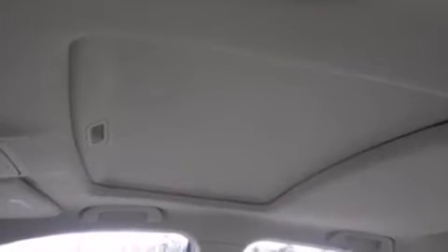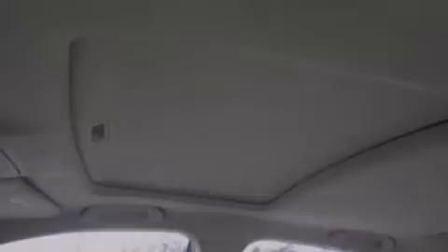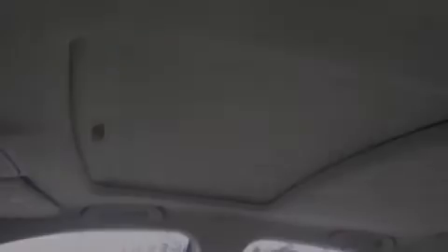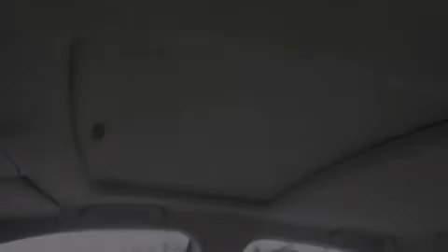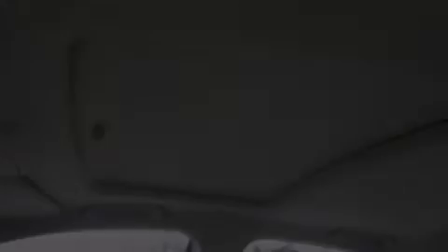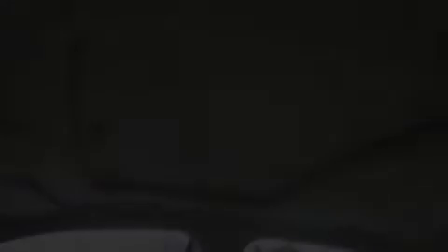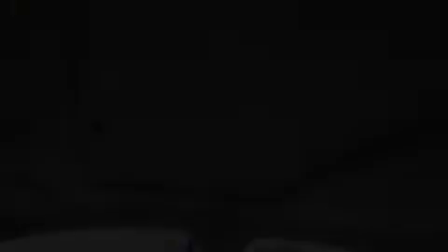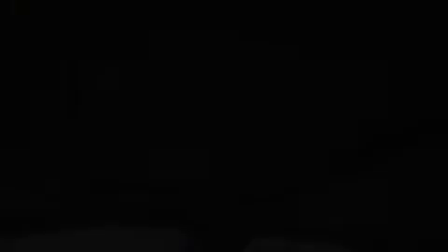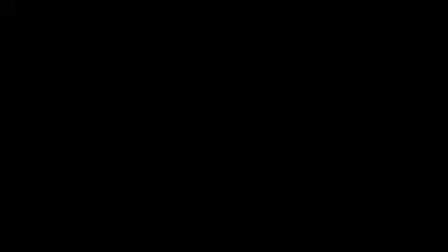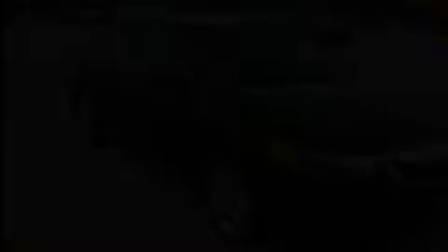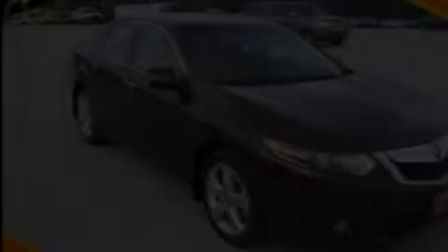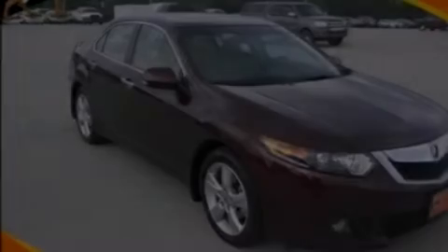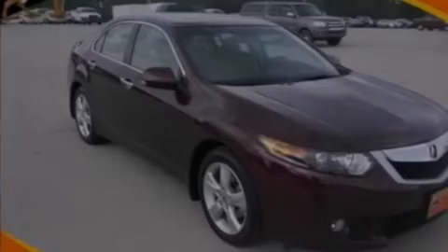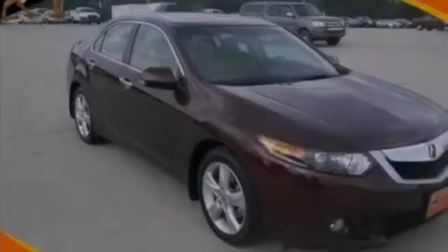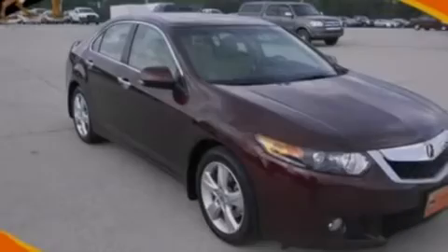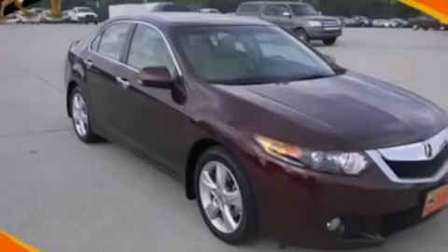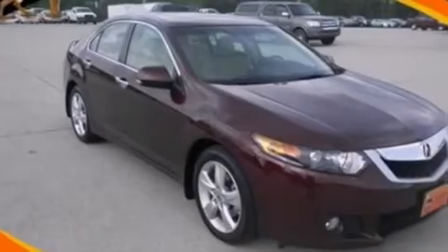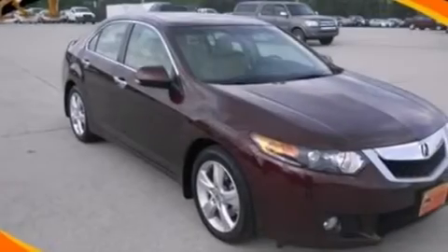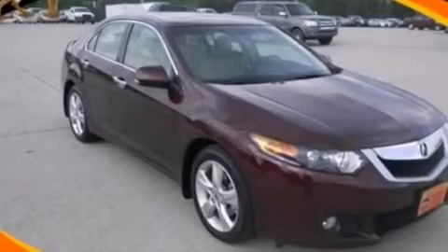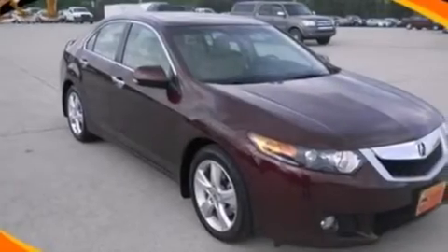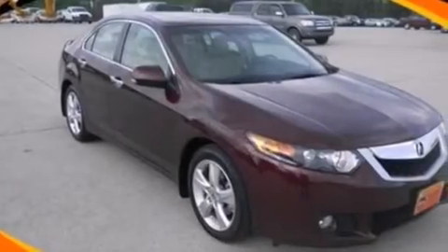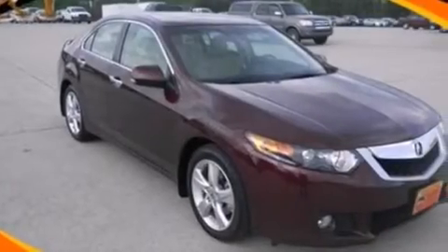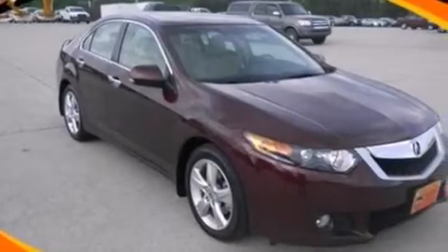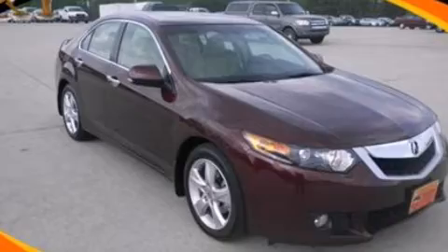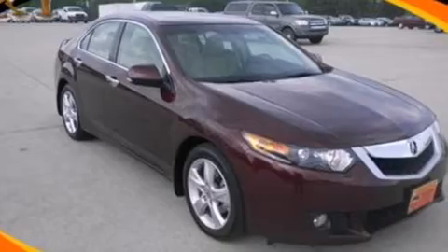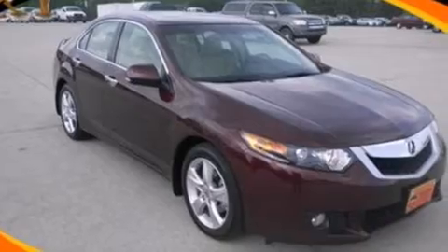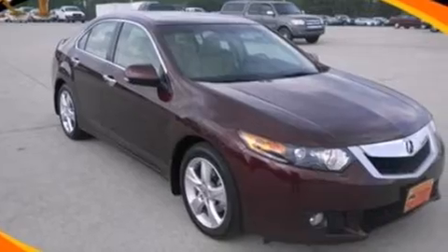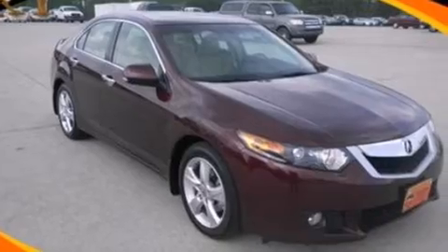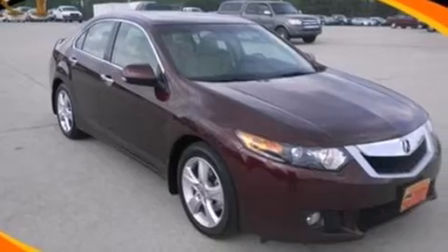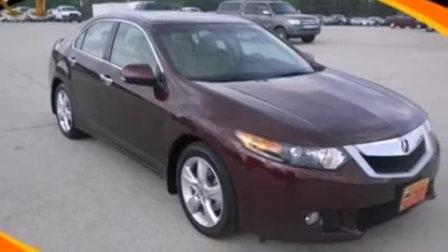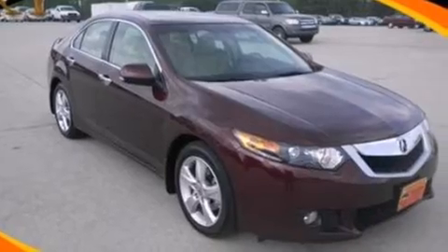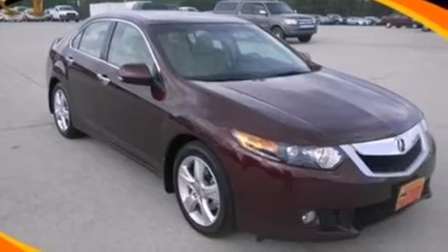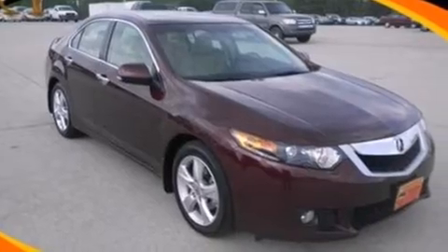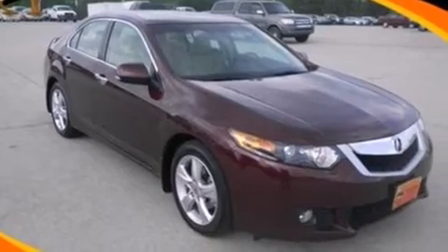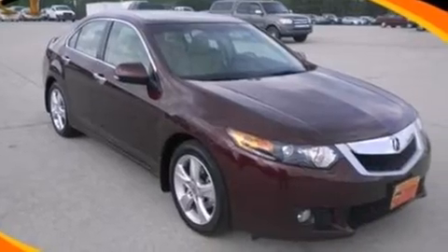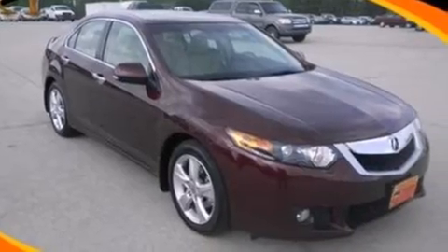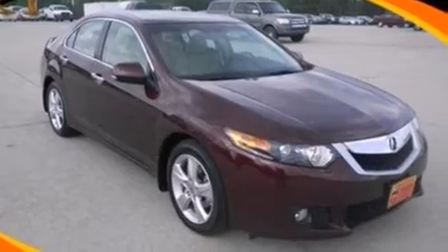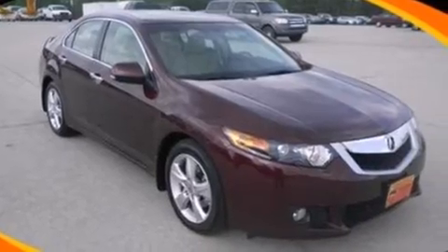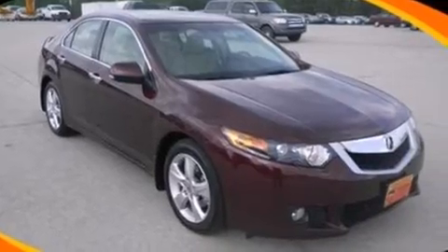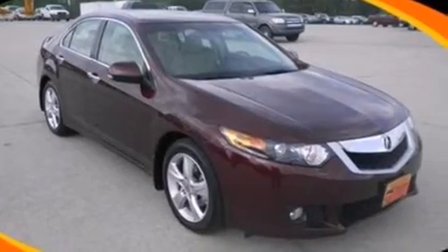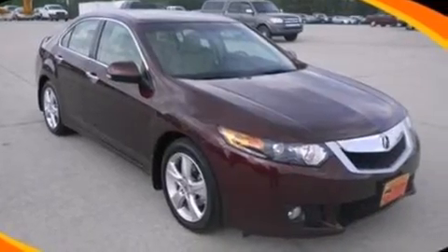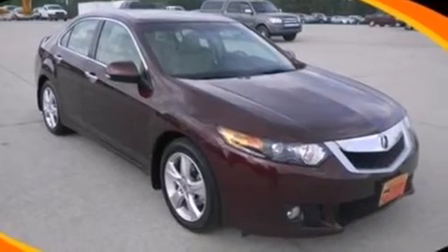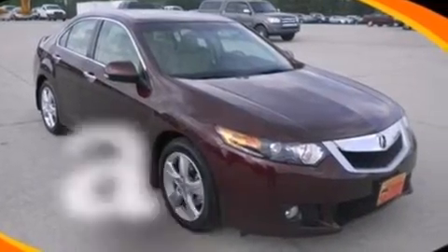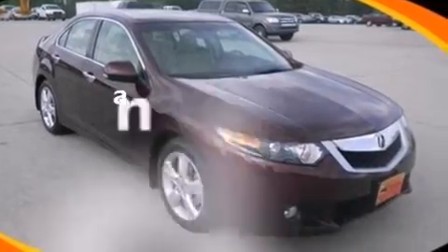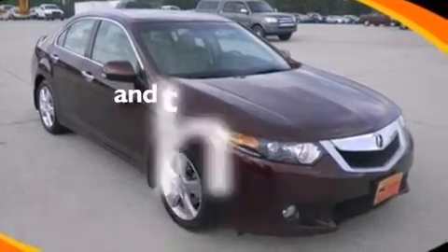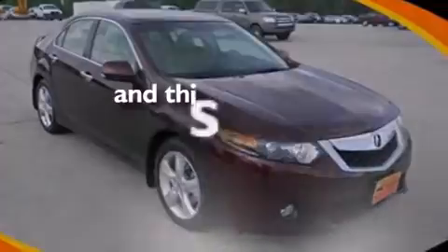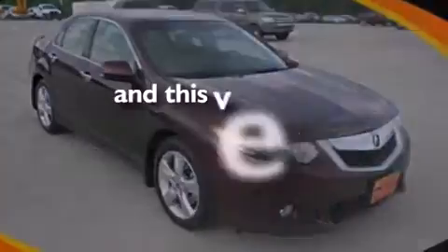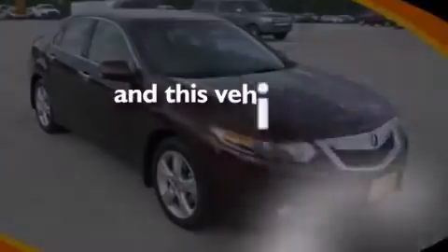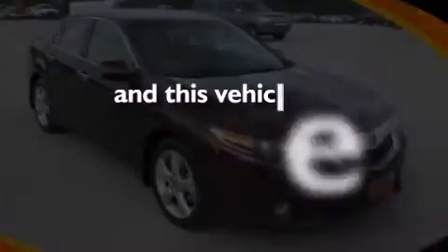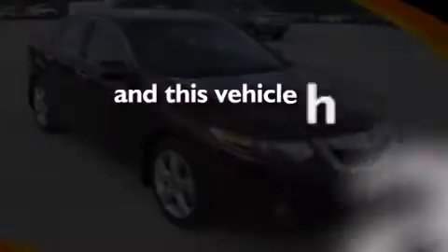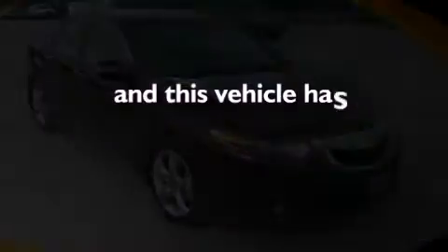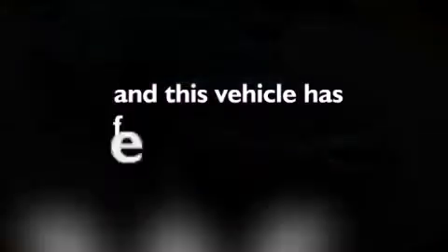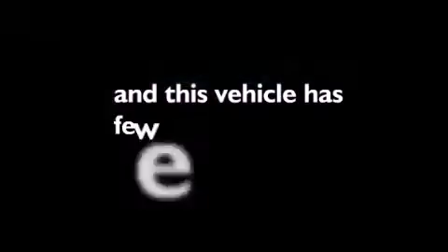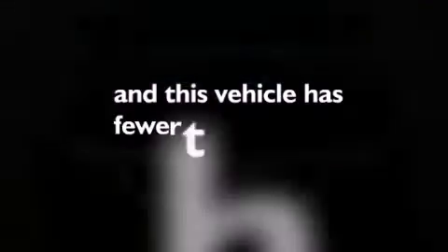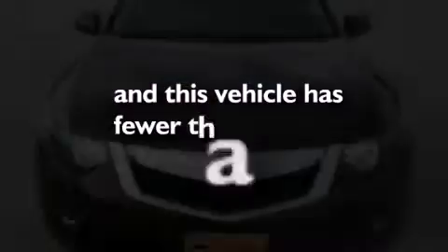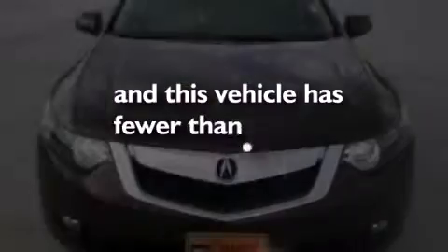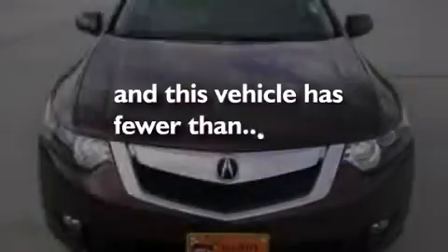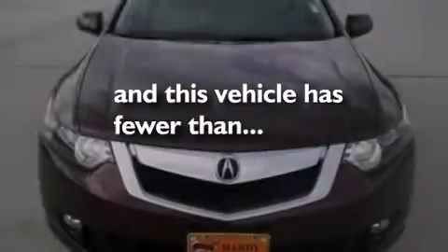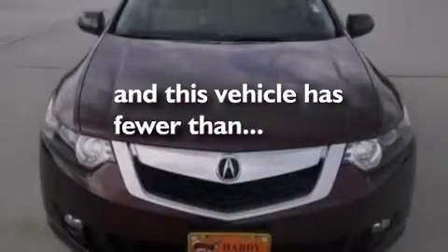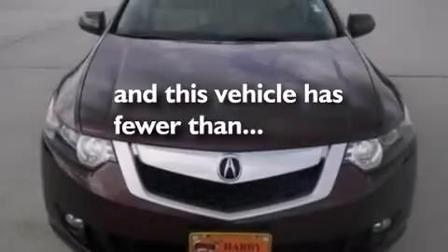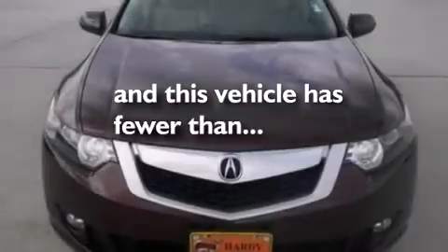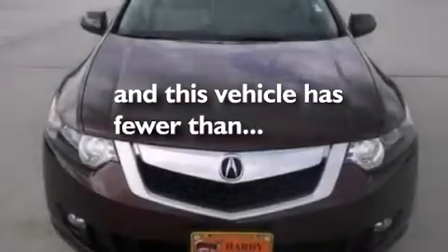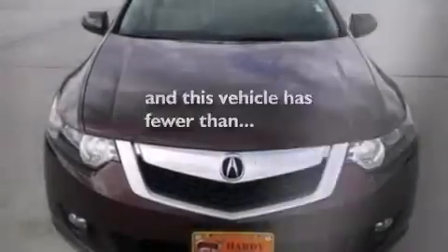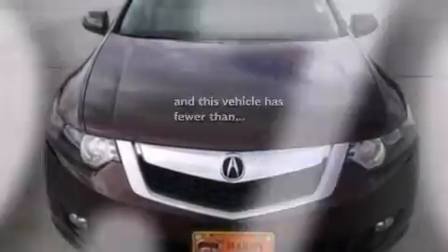An auto dimming rear view mirror, a rear window defroster, and this vehicle has fewer than 20,000 miles on the odometer.